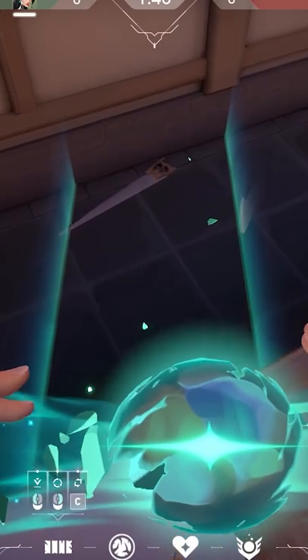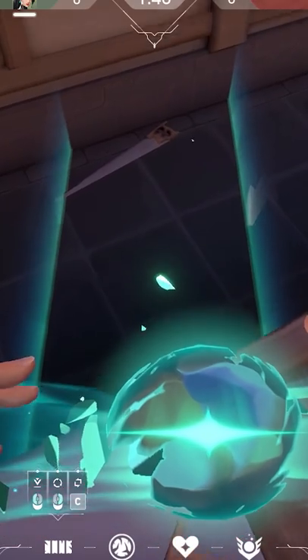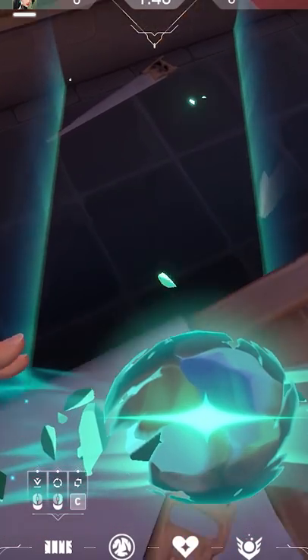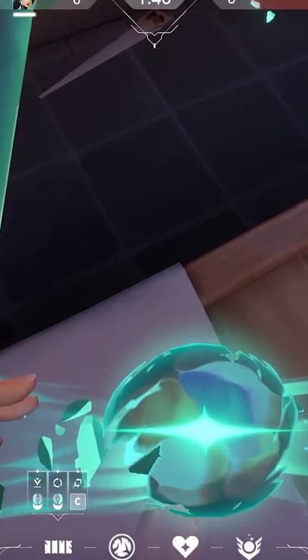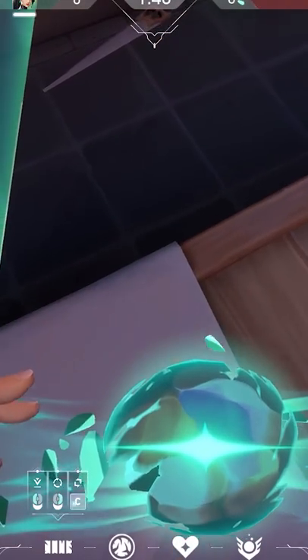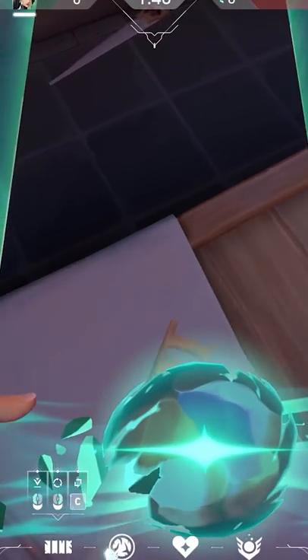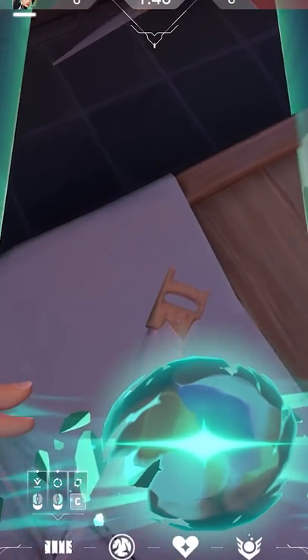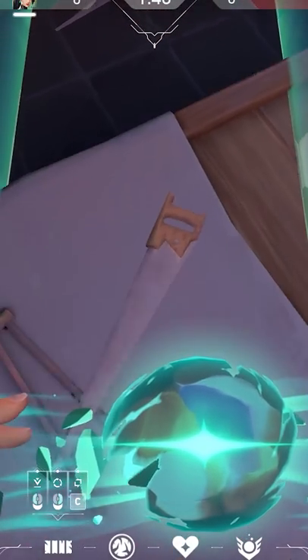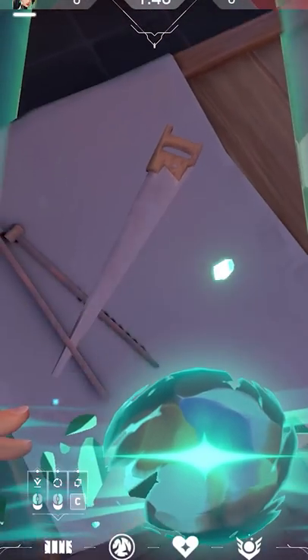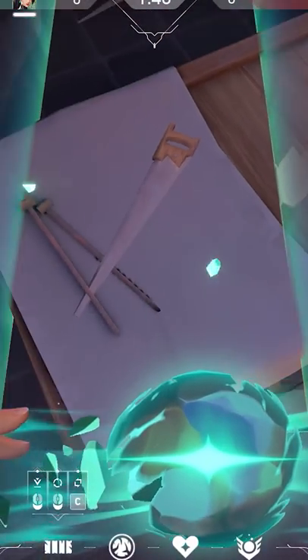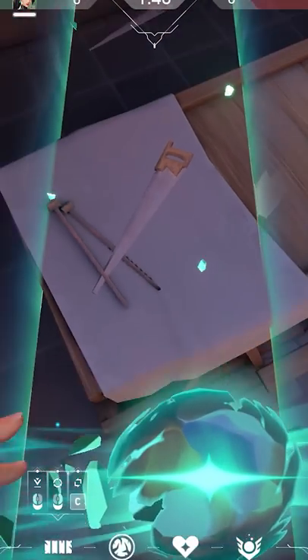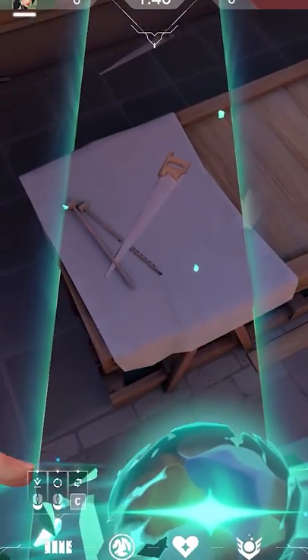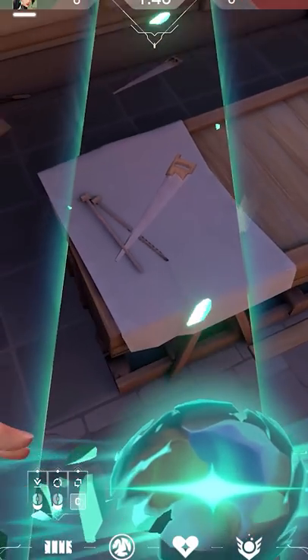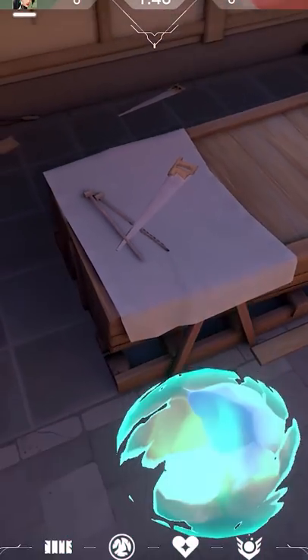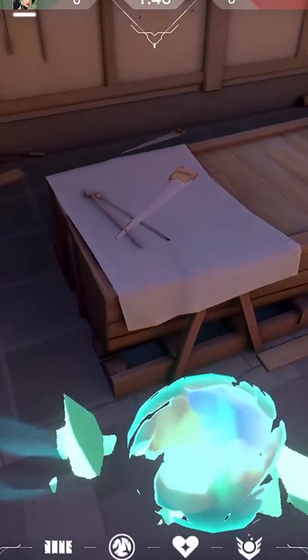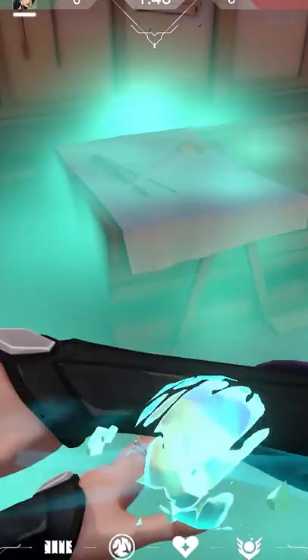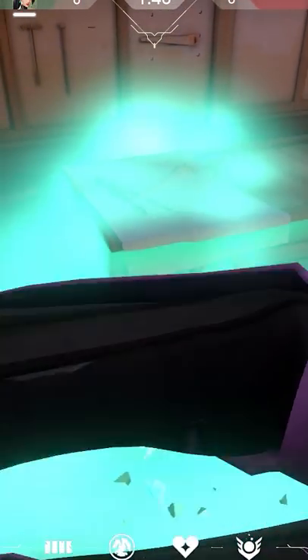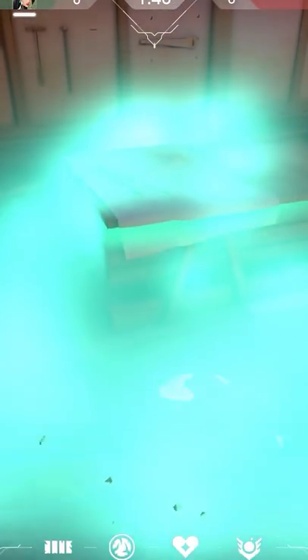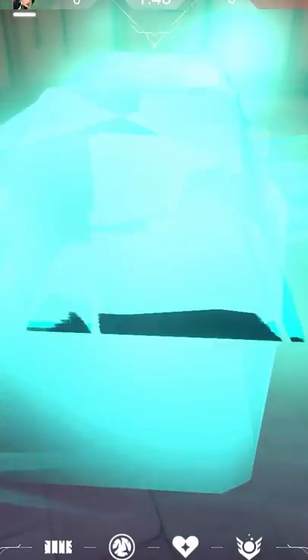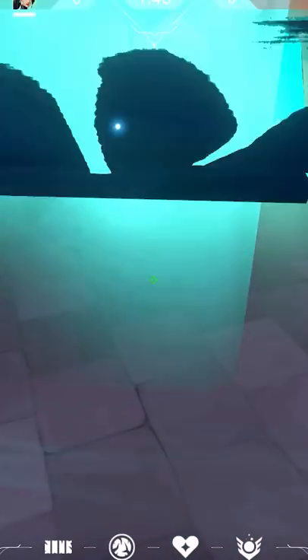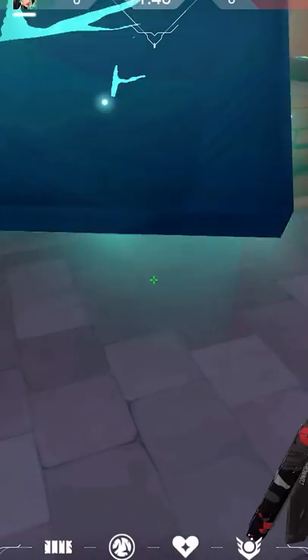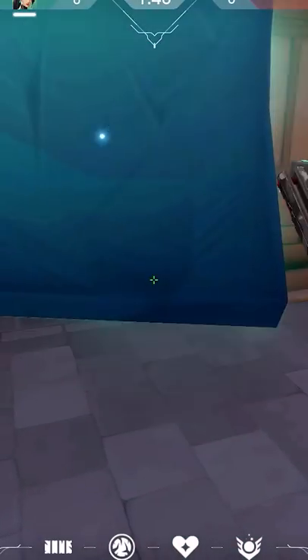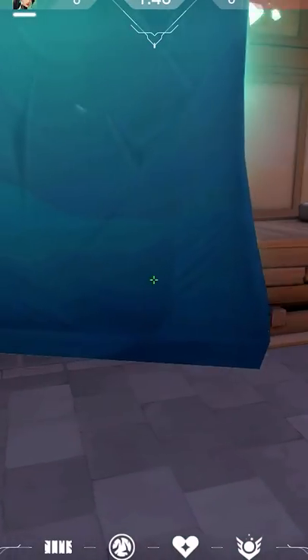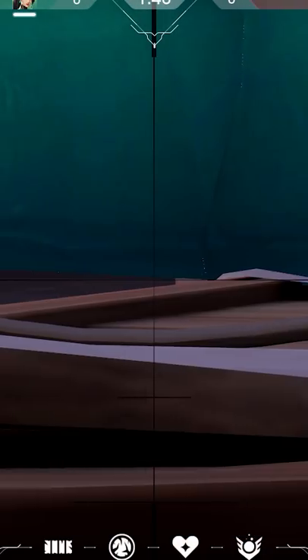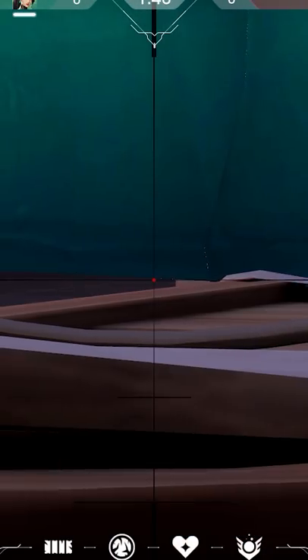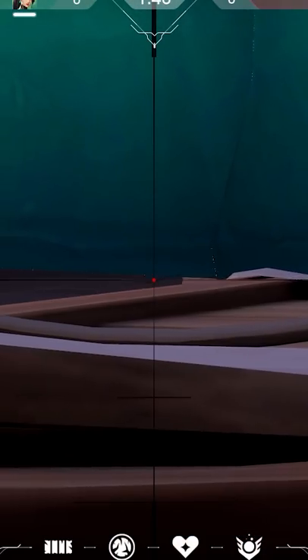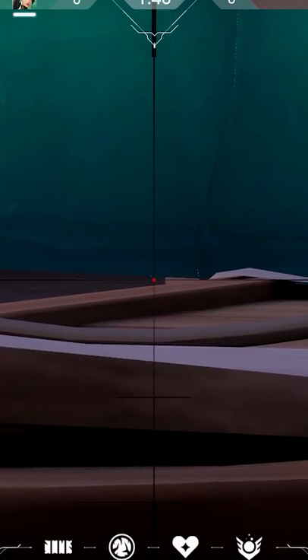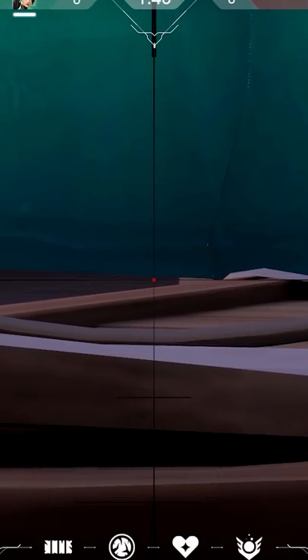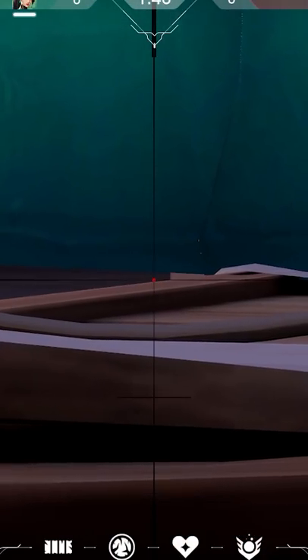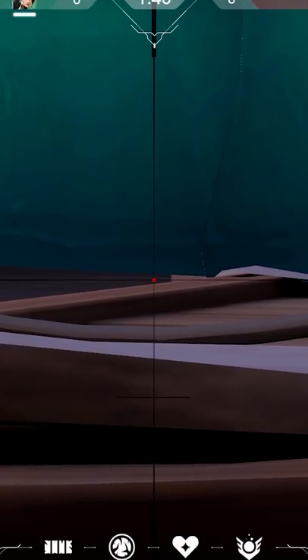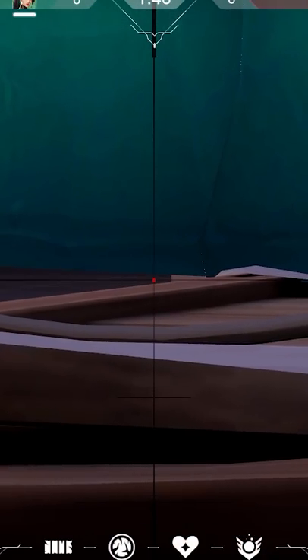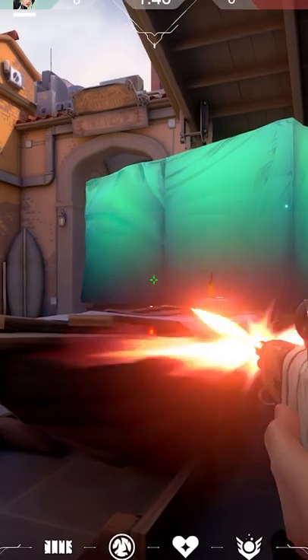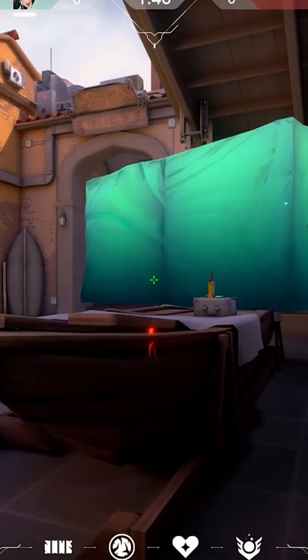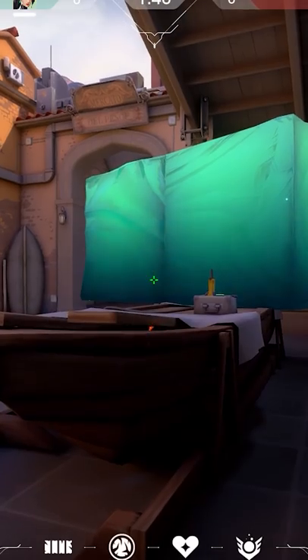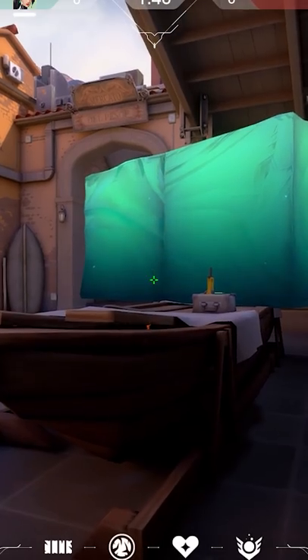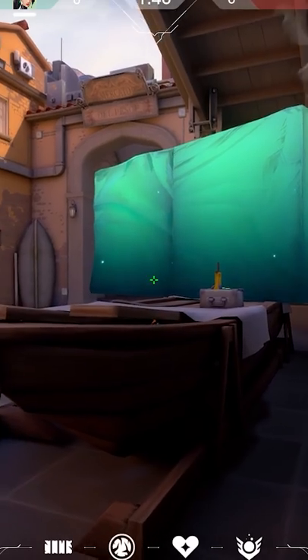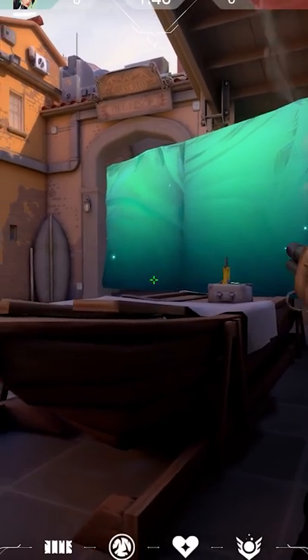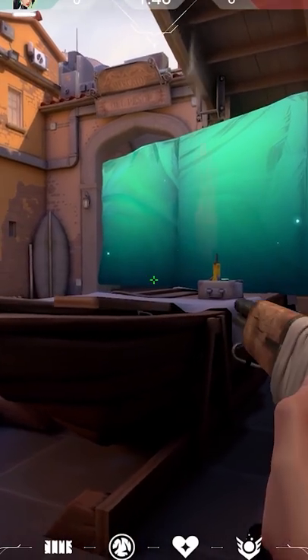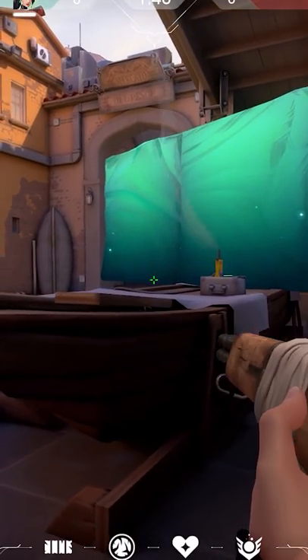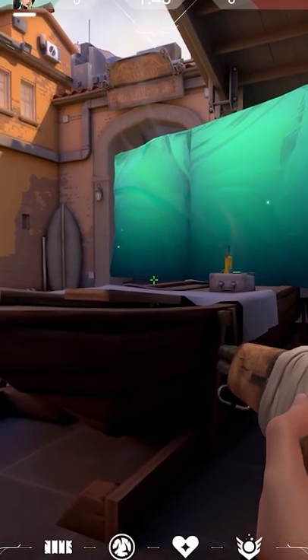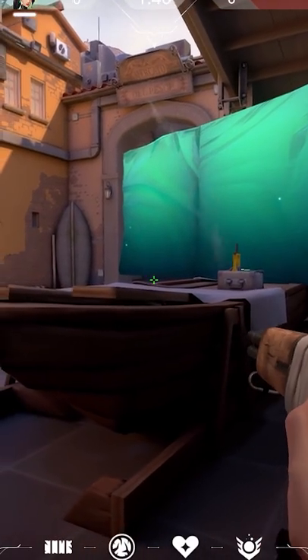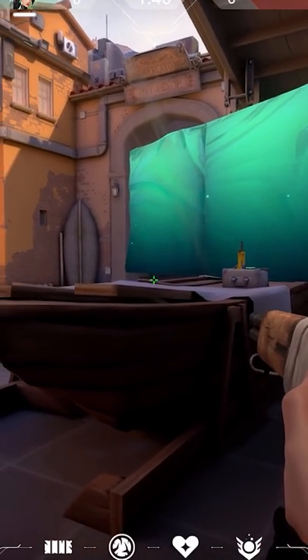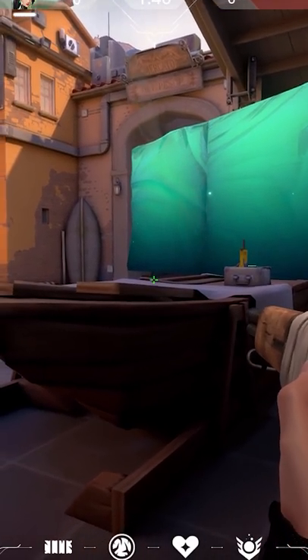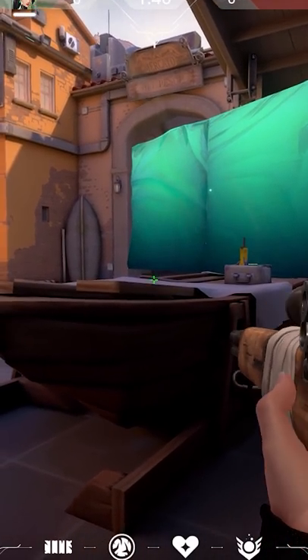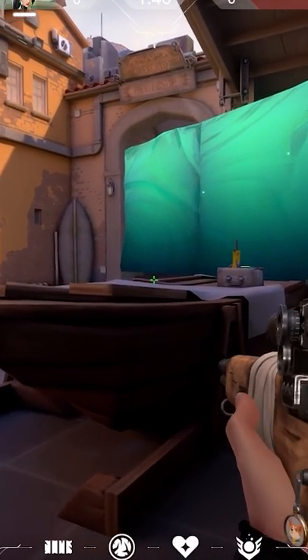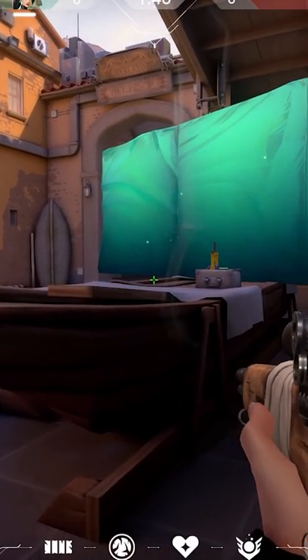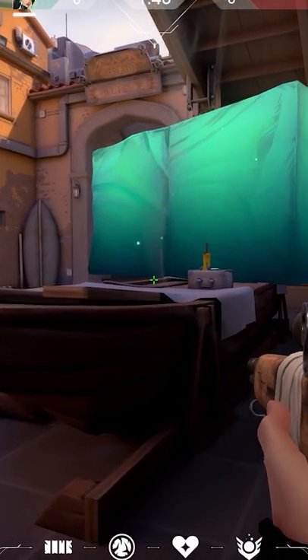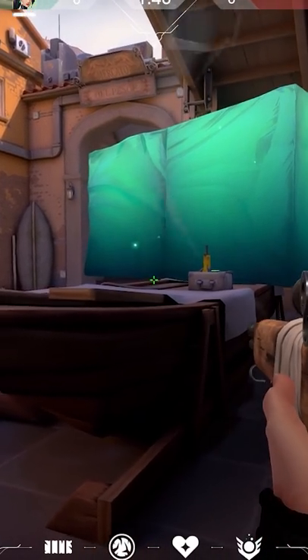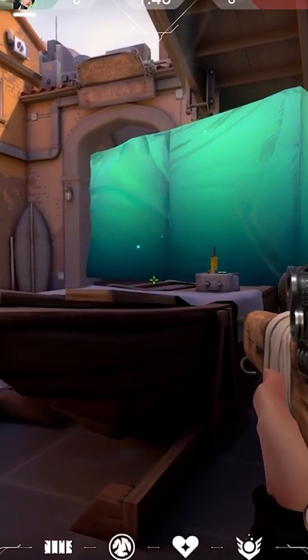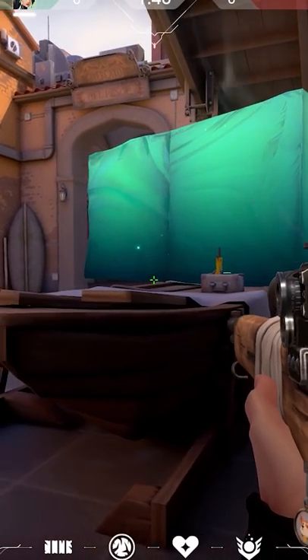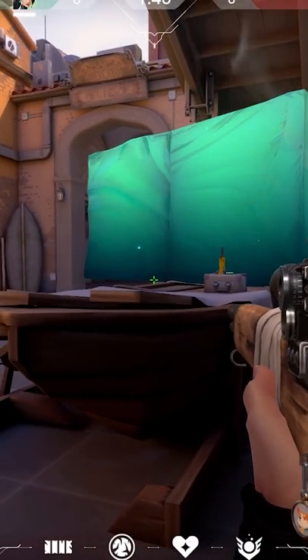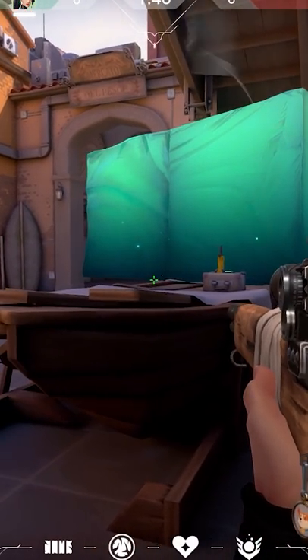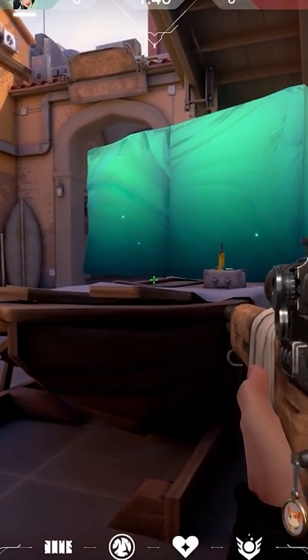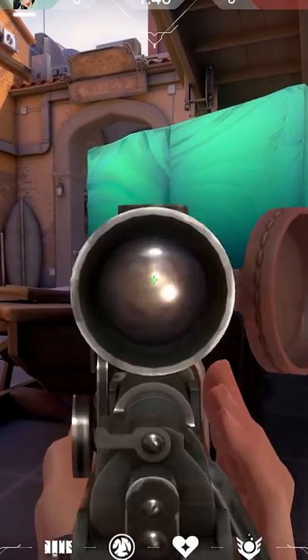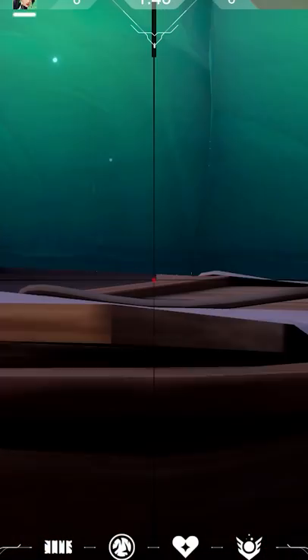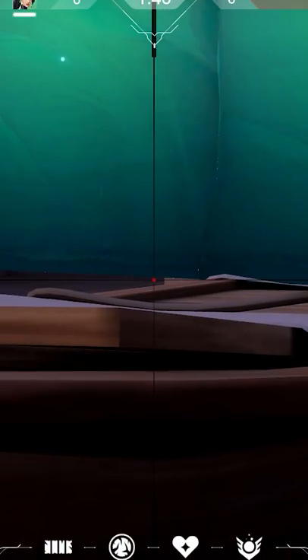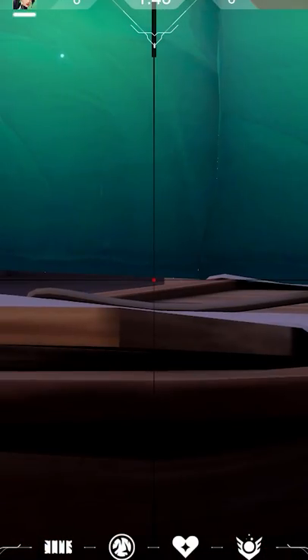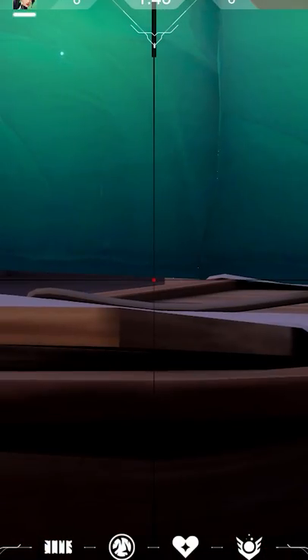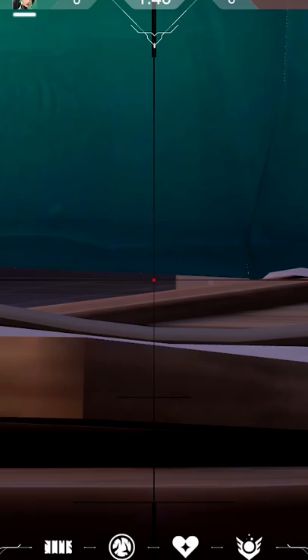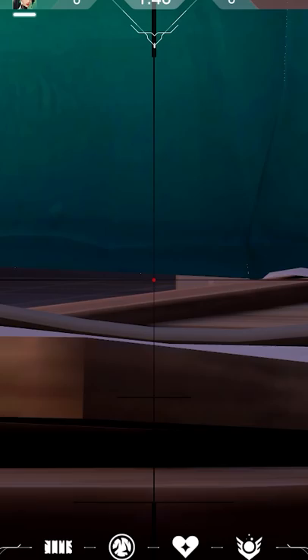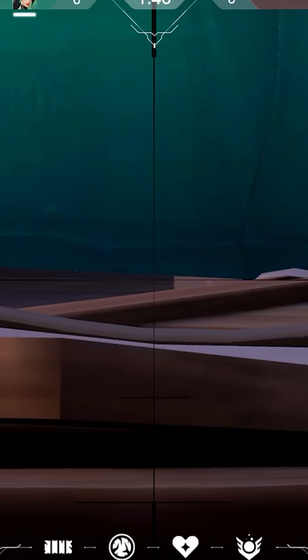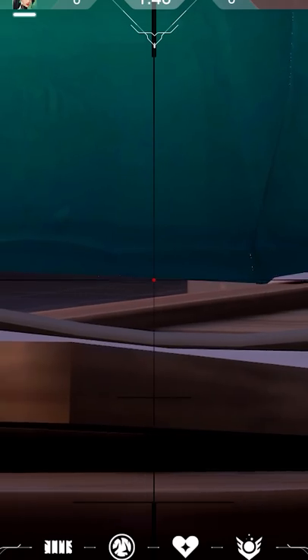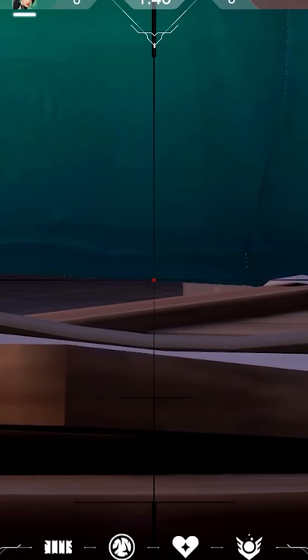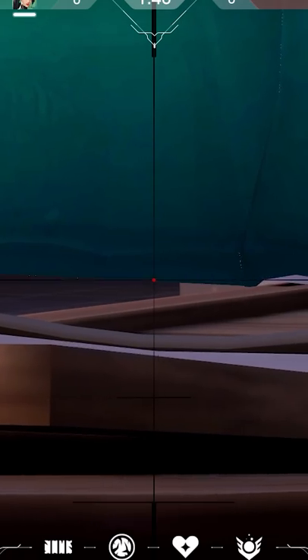On Ascent, while placing your wall, do a crouch jump and easy peasy. You can now spot garage. But wait with shooting till the enemies are a little bit more to the left.